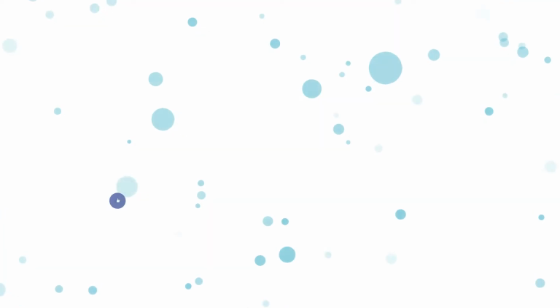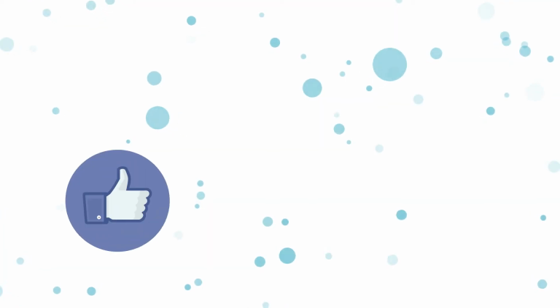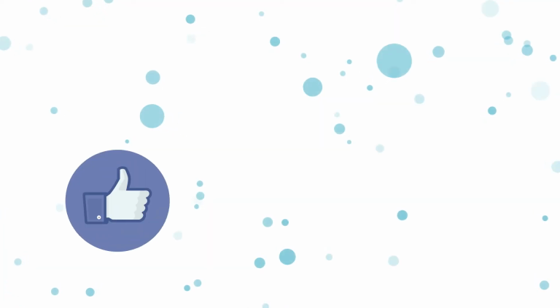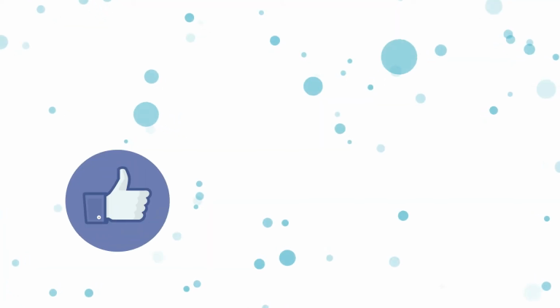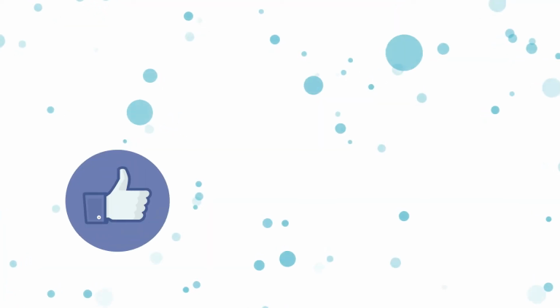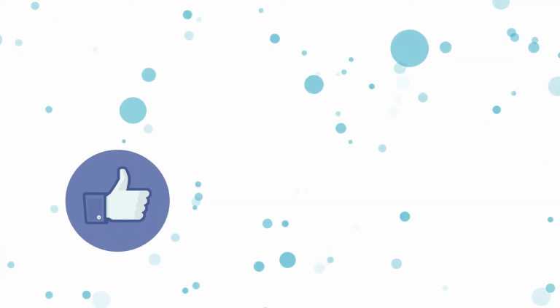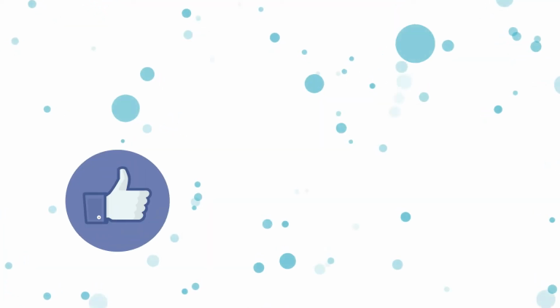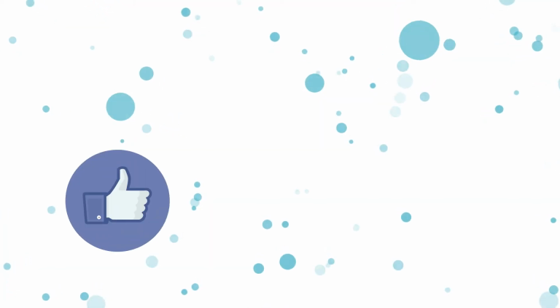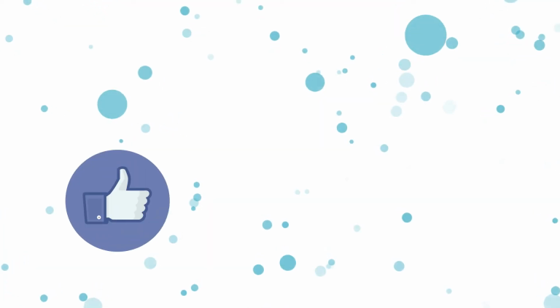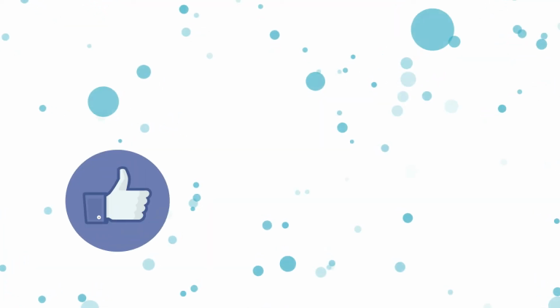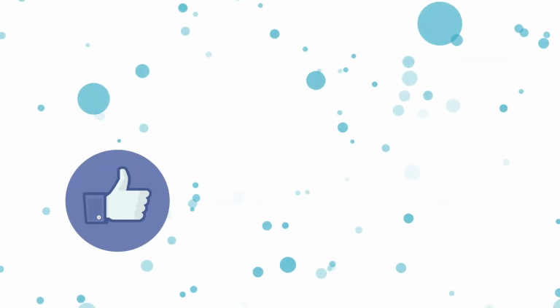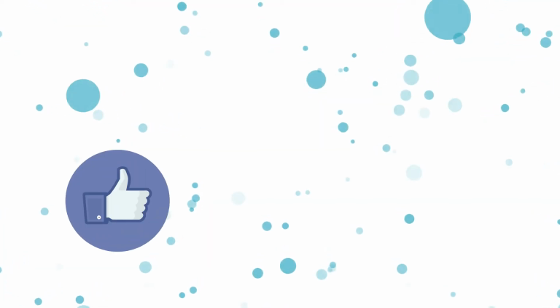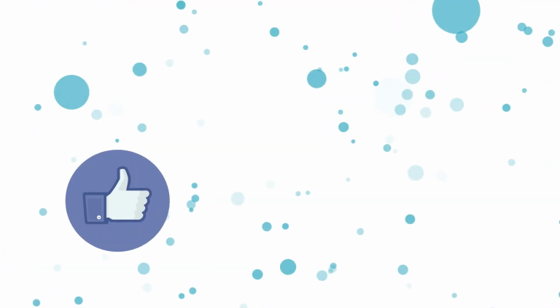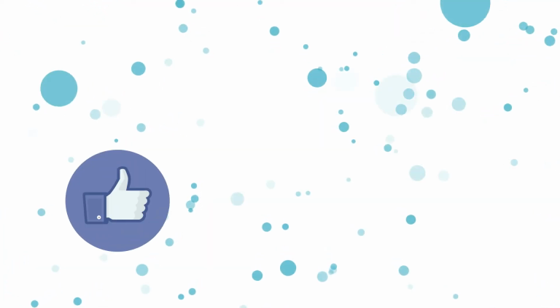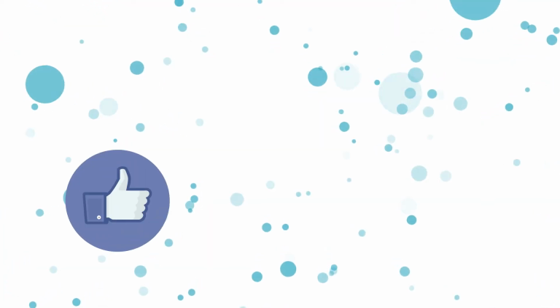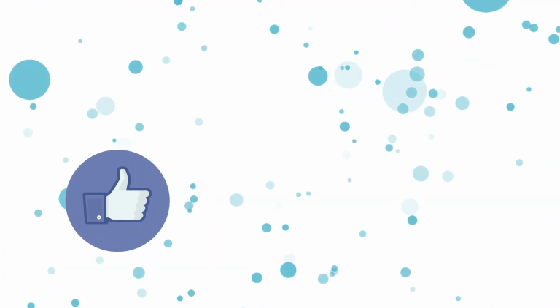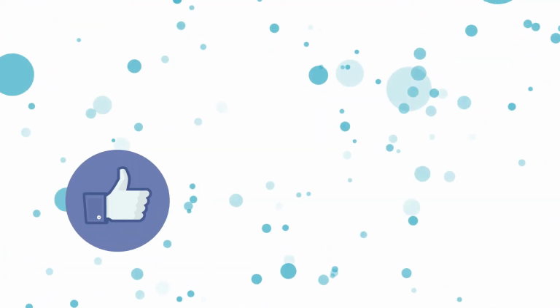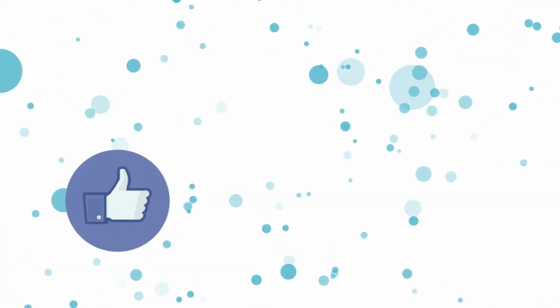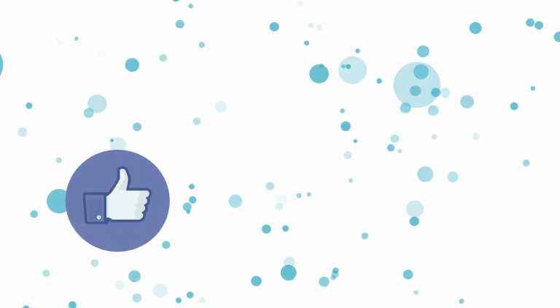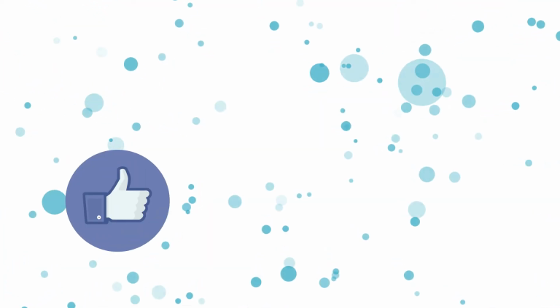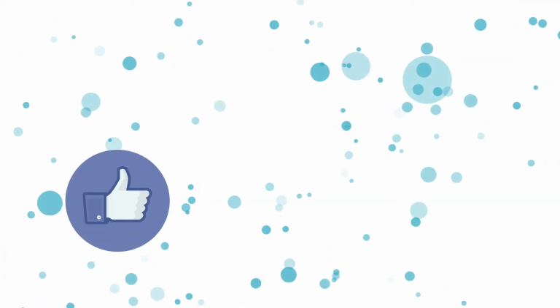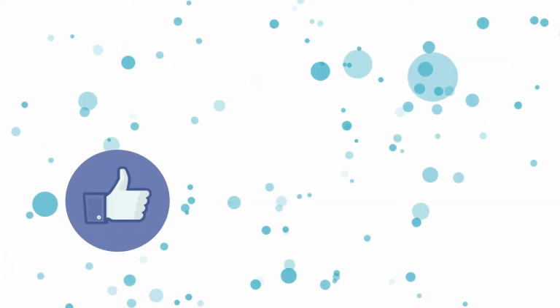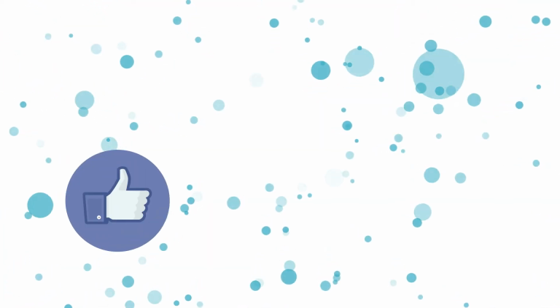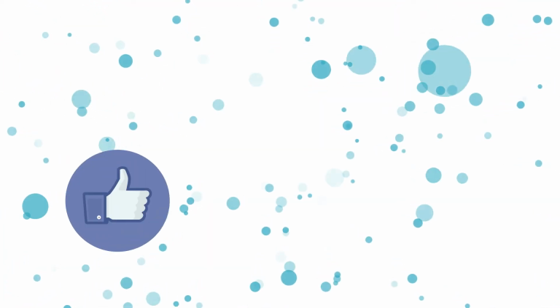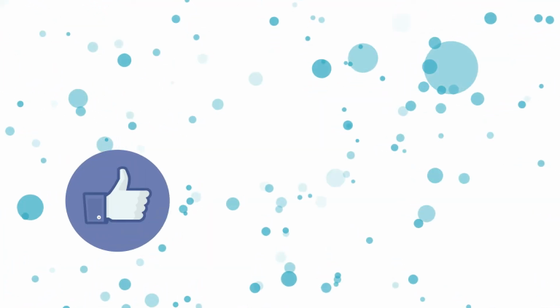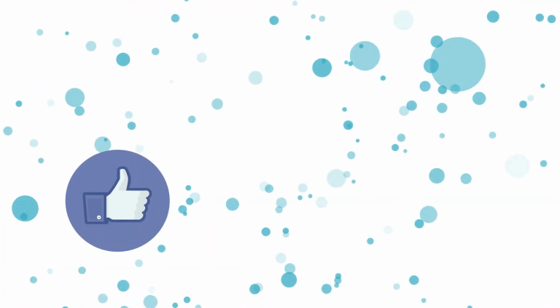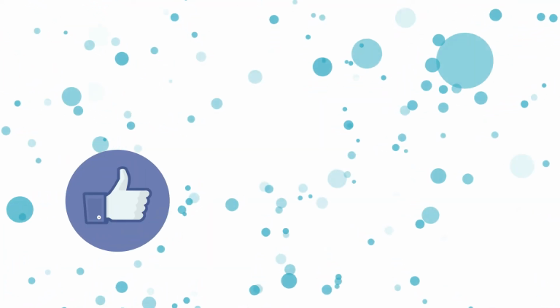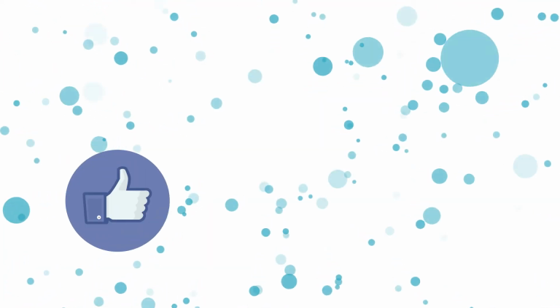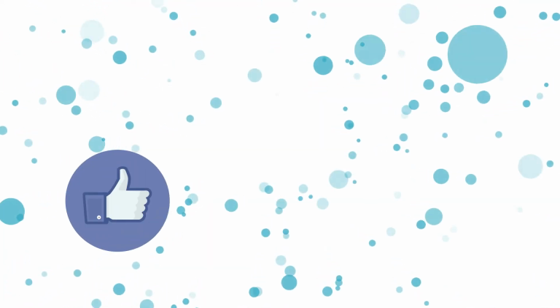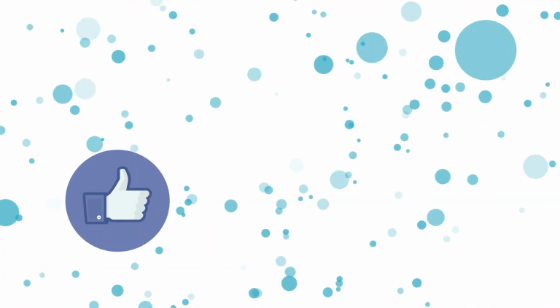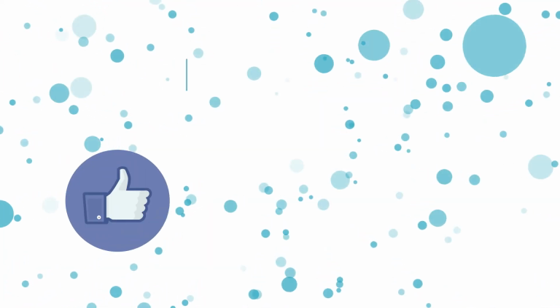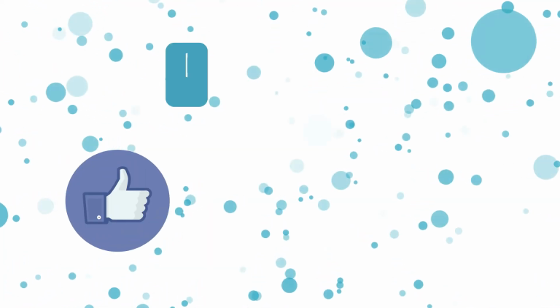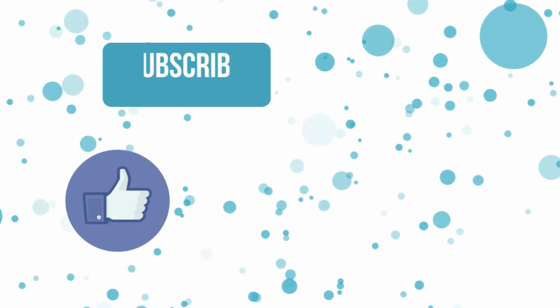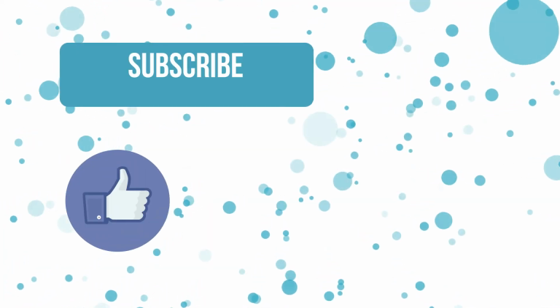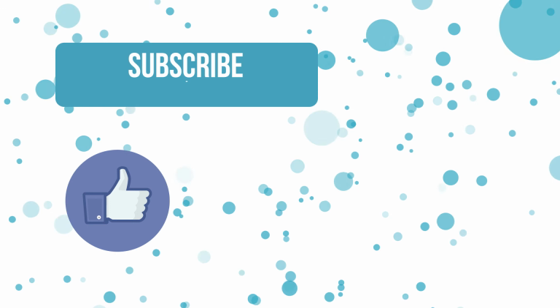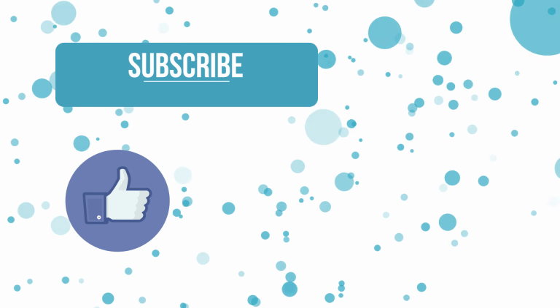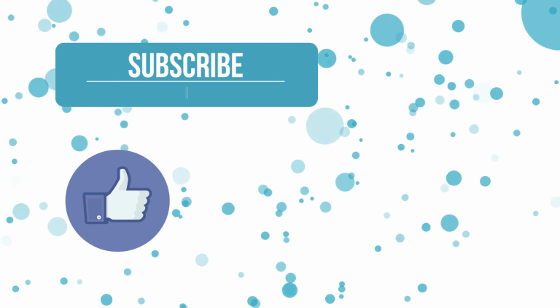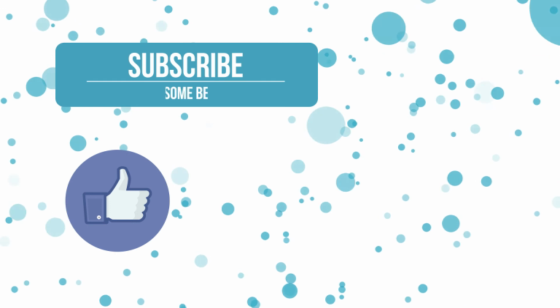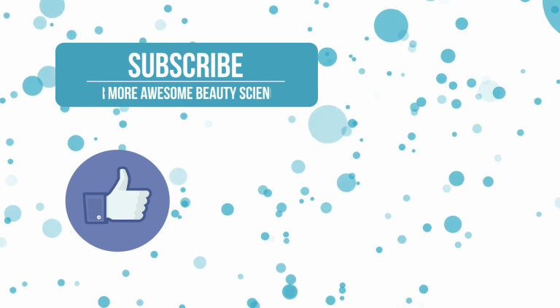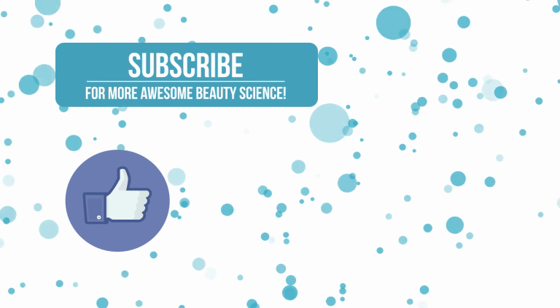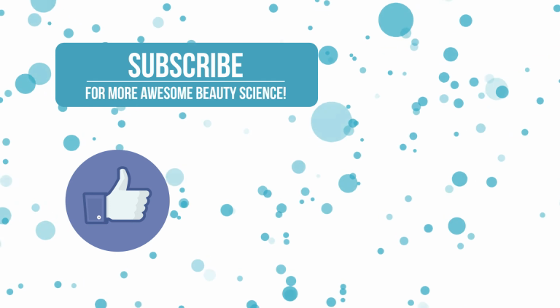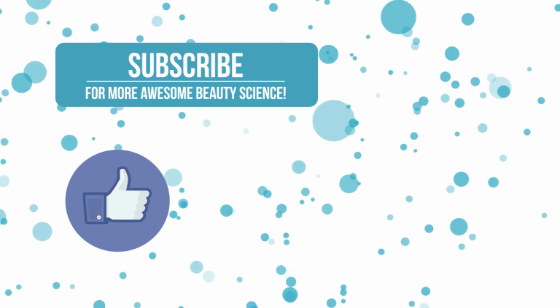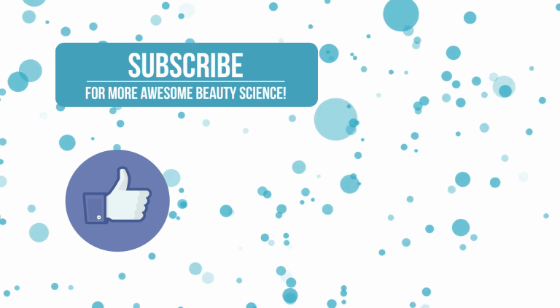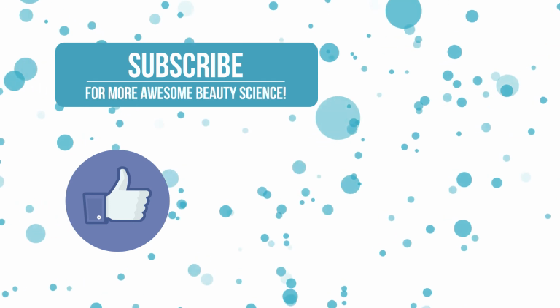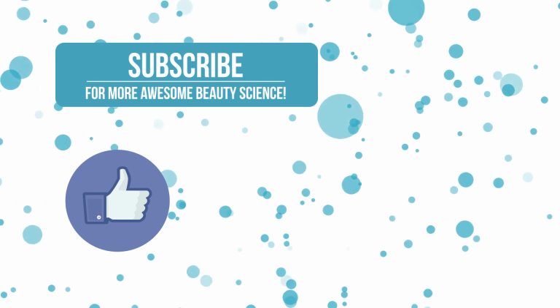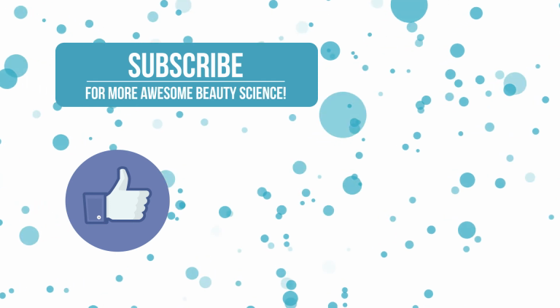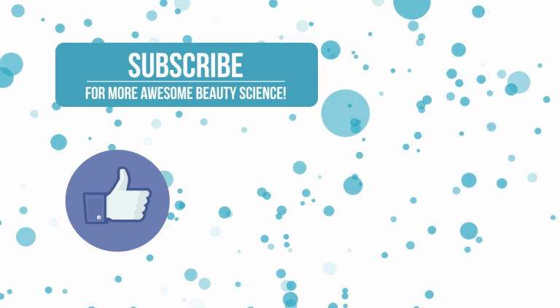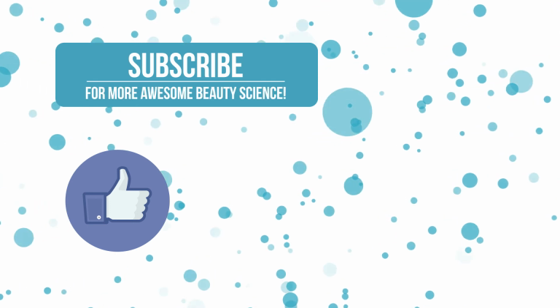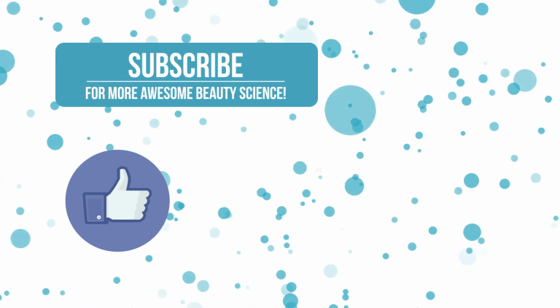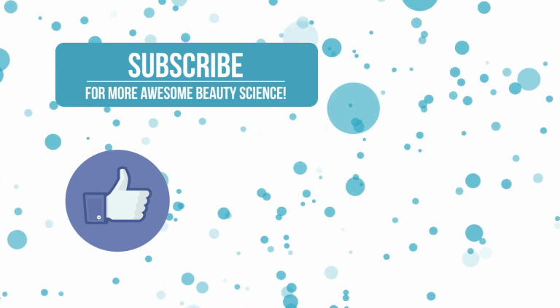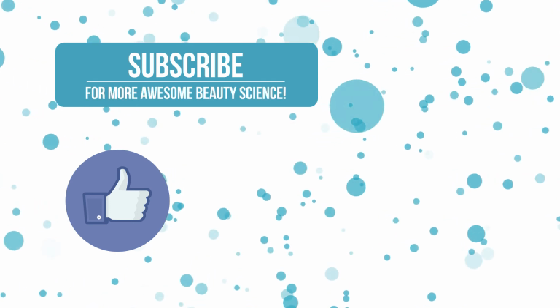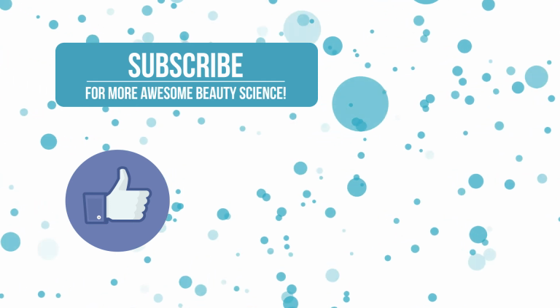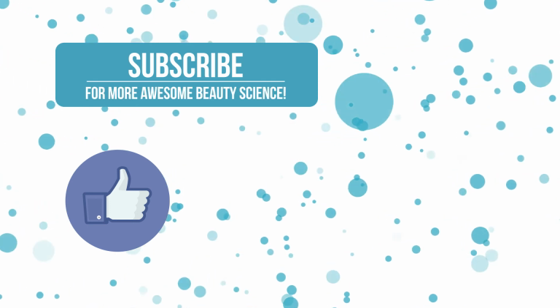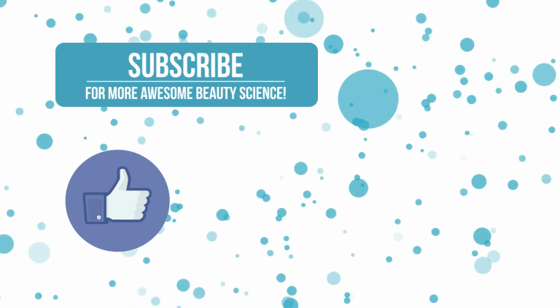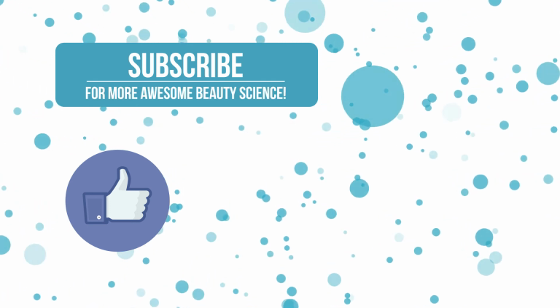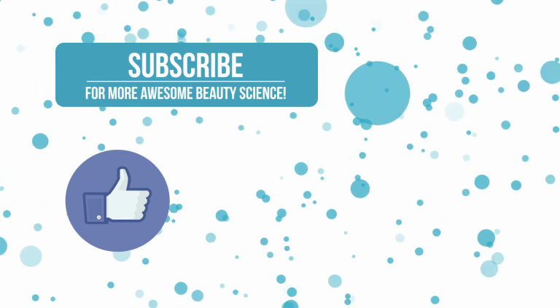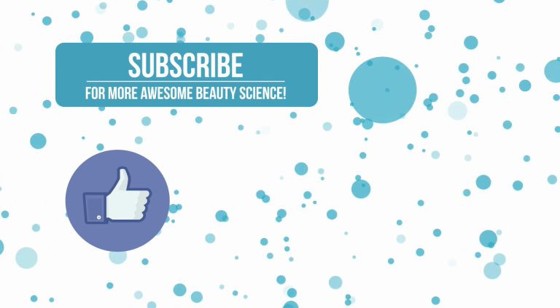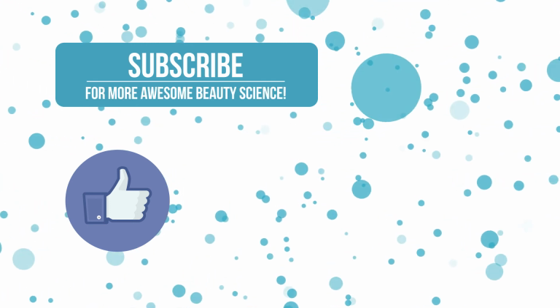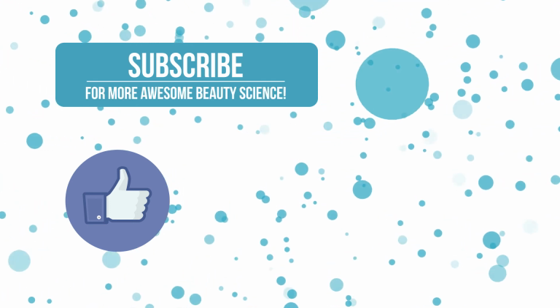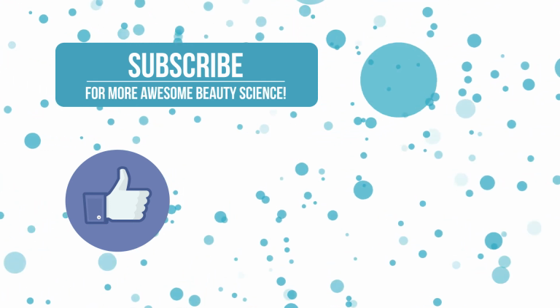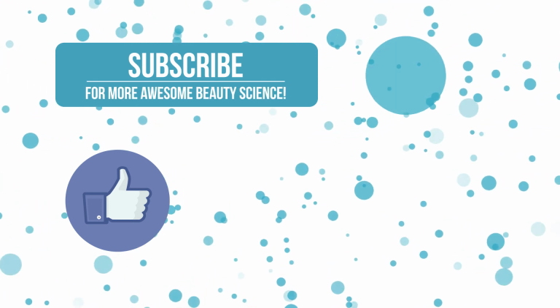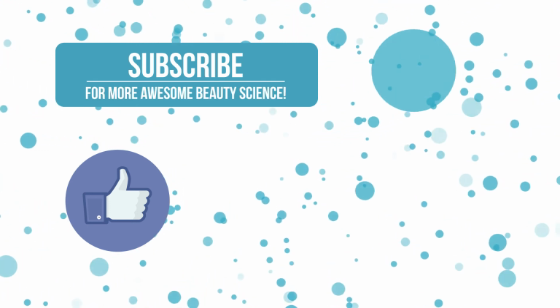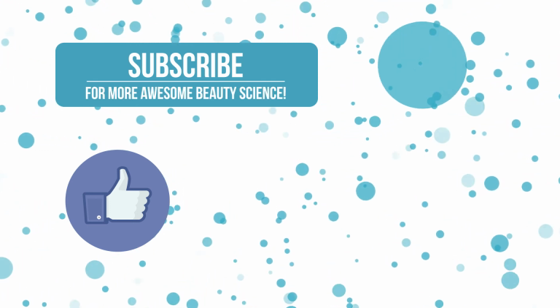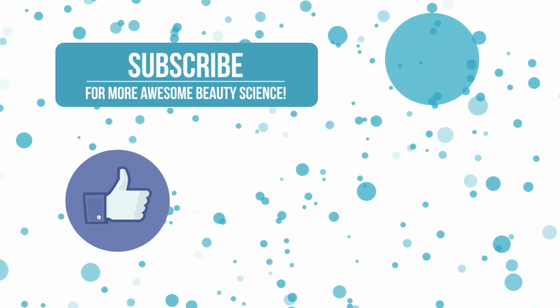Like this video if you enjoyed what you've seen, or subscribe to this channel. And if you want to be notified every time I put out a video, click that notification bell.